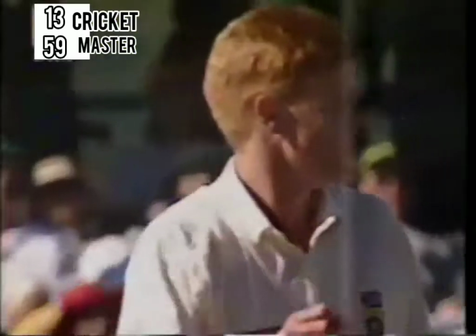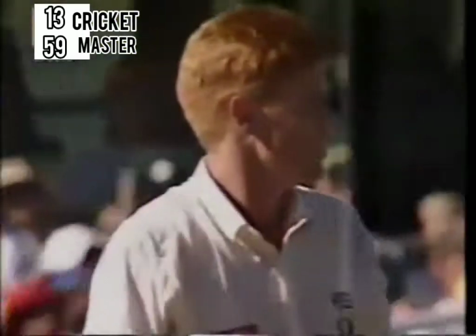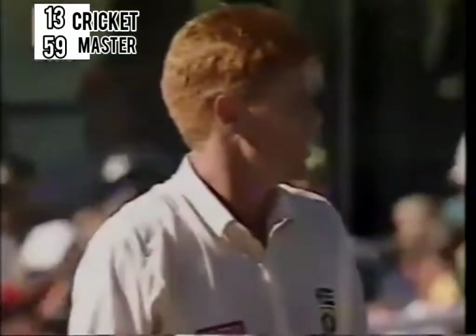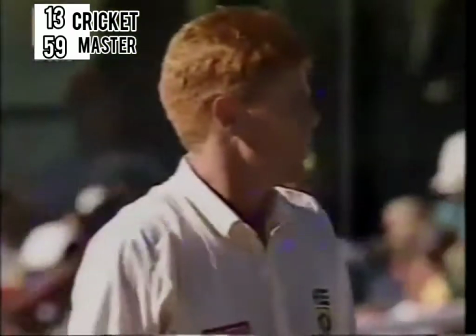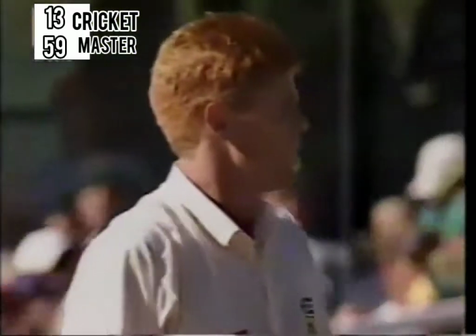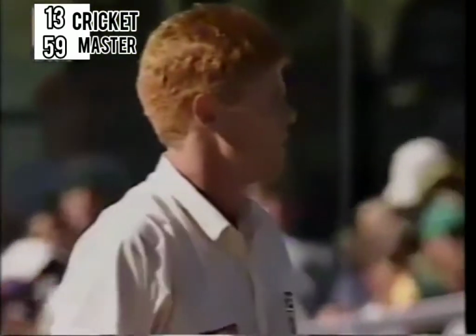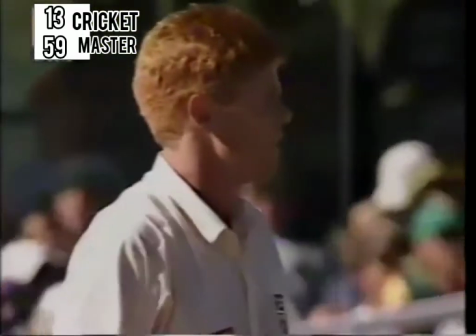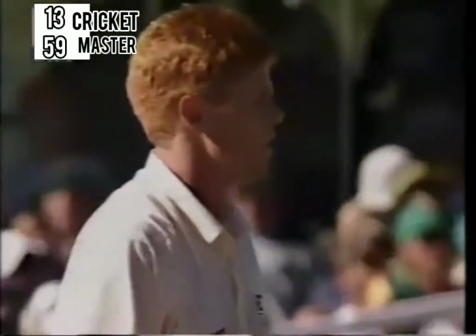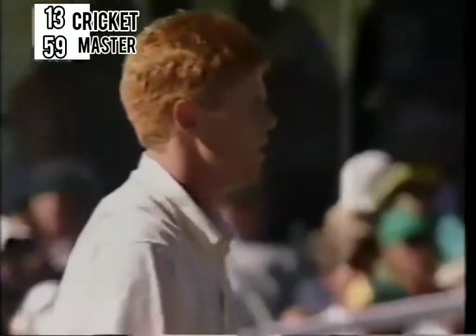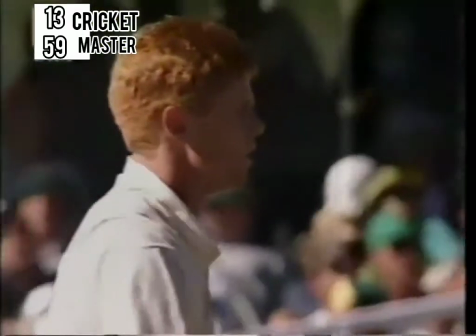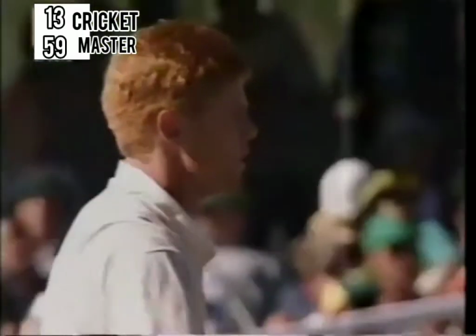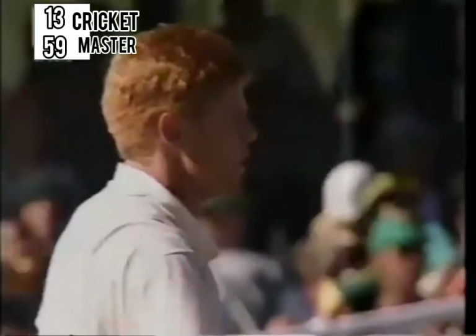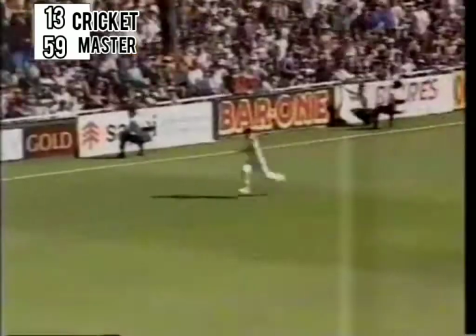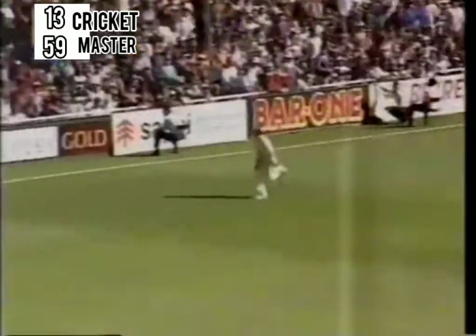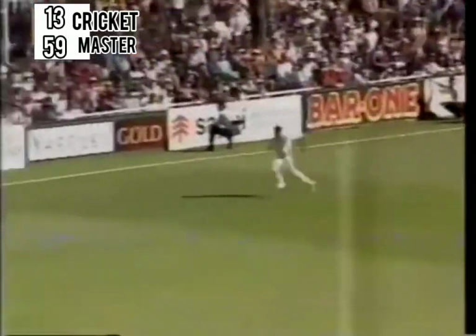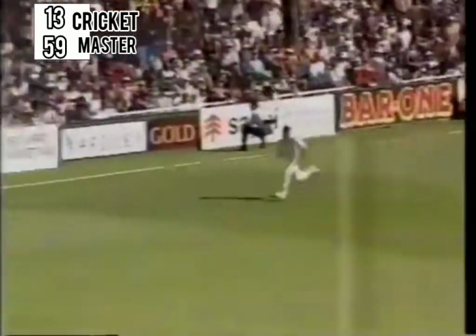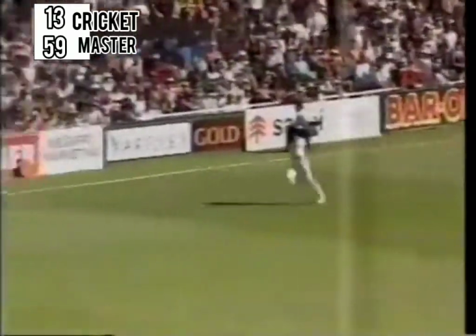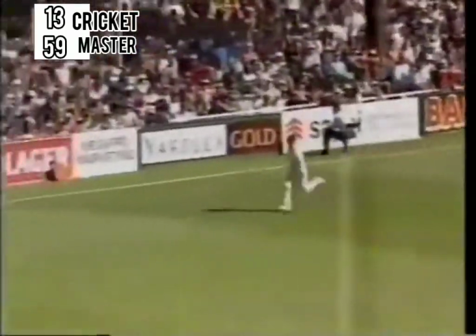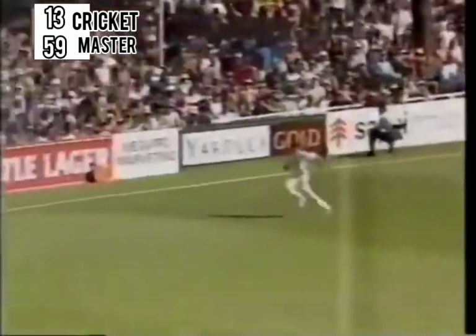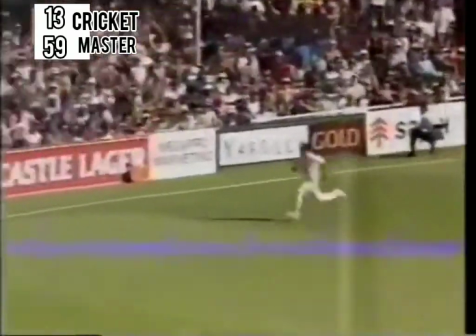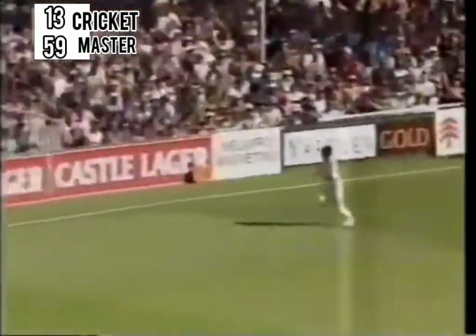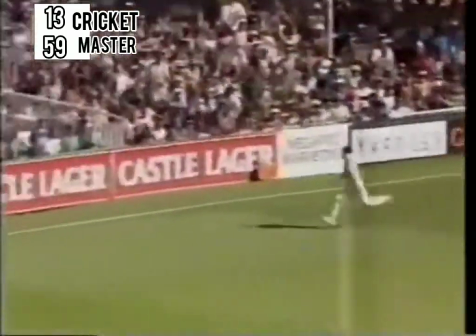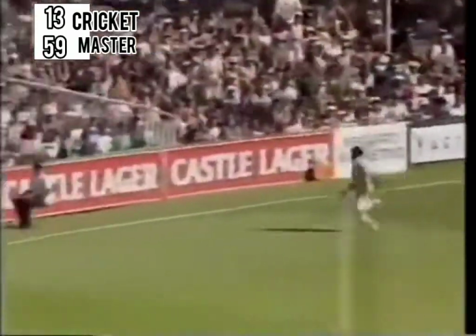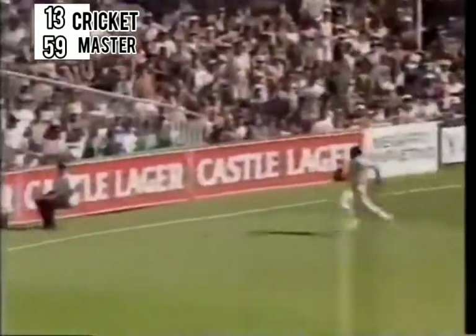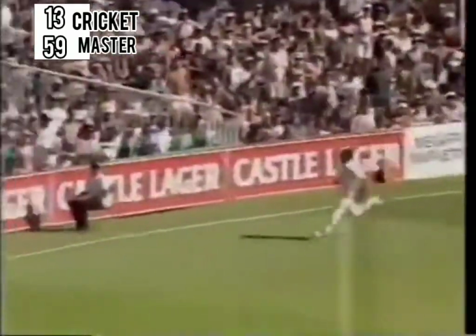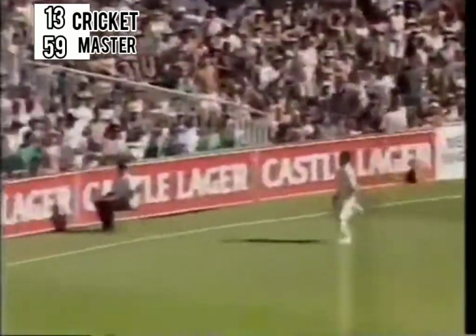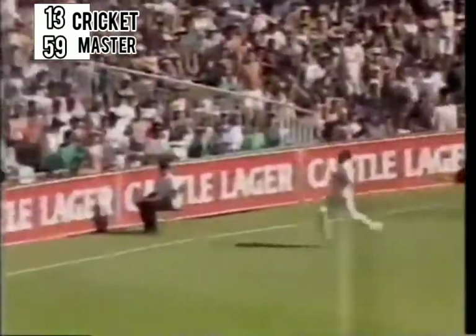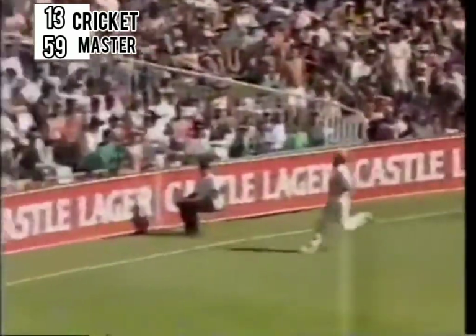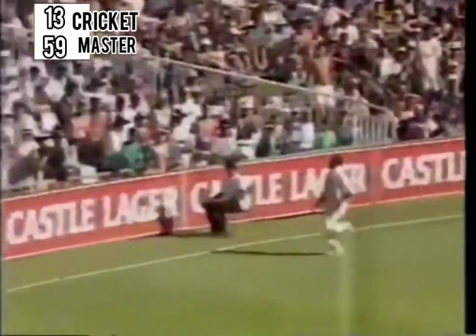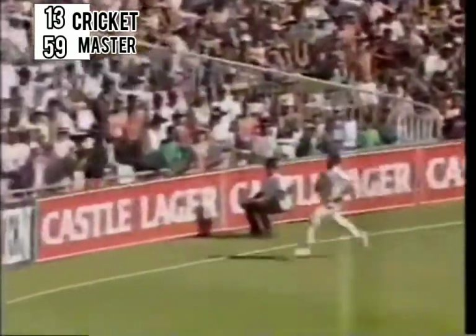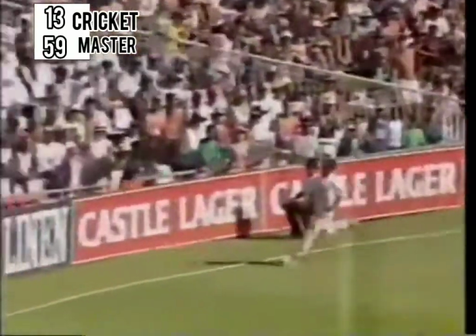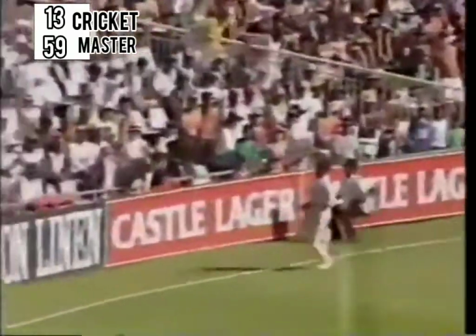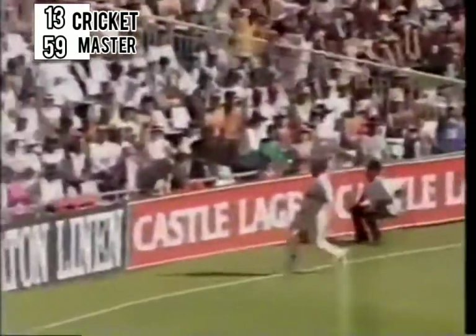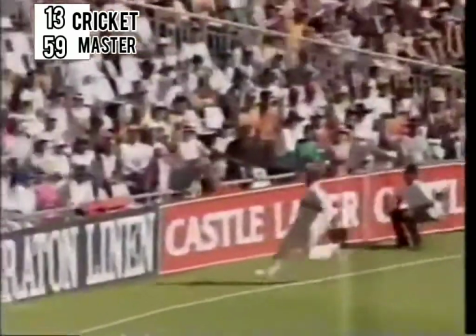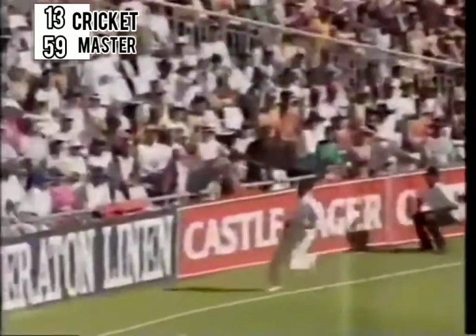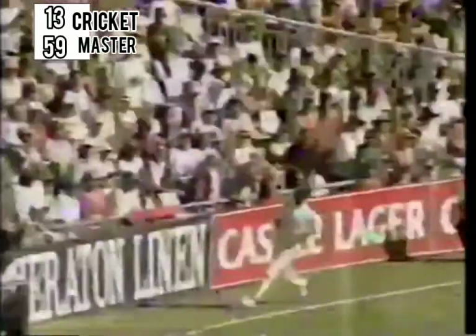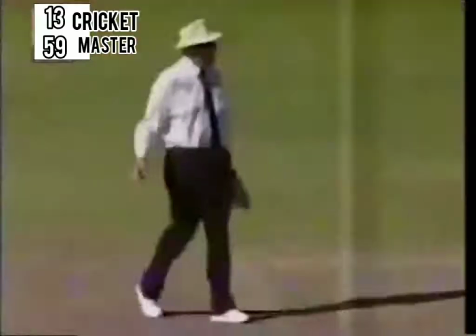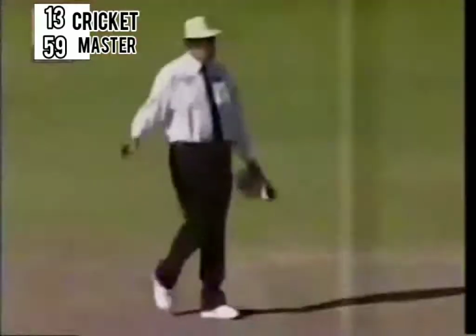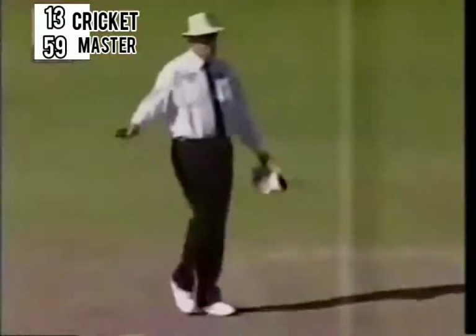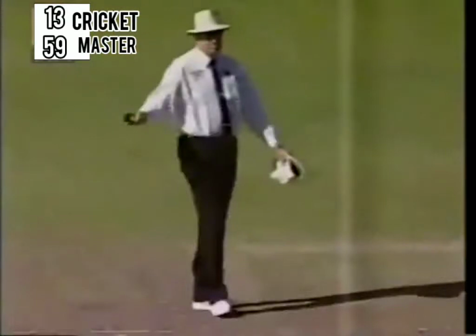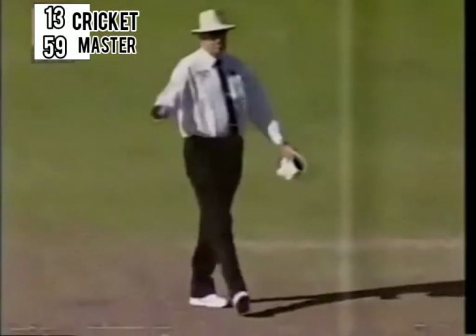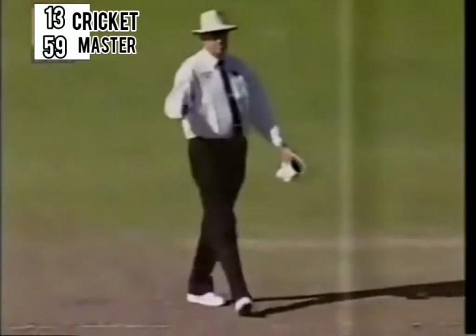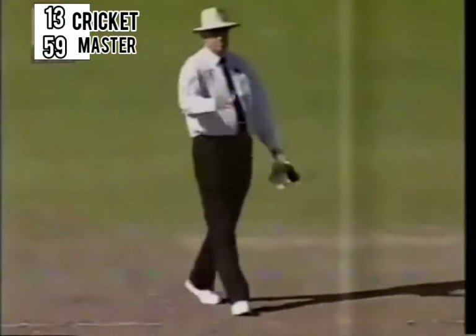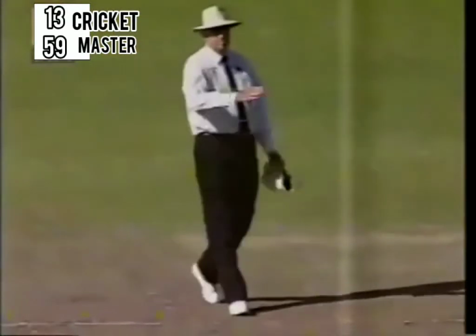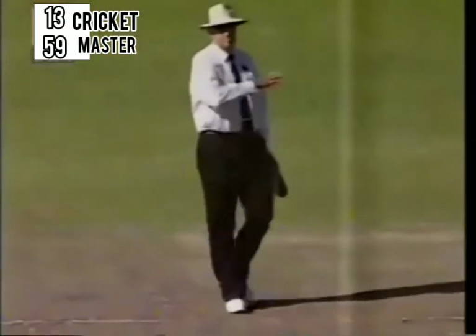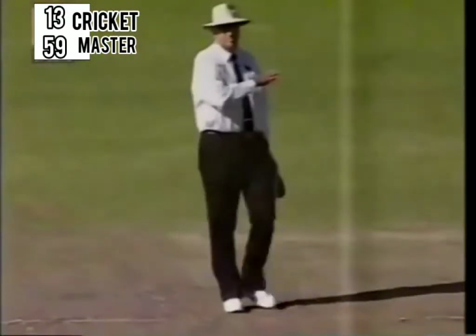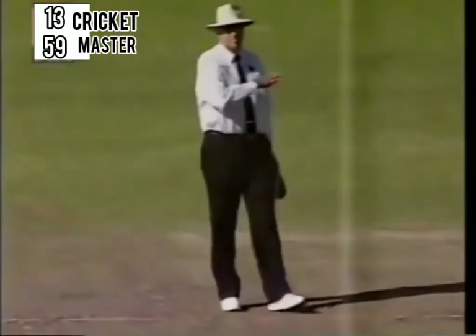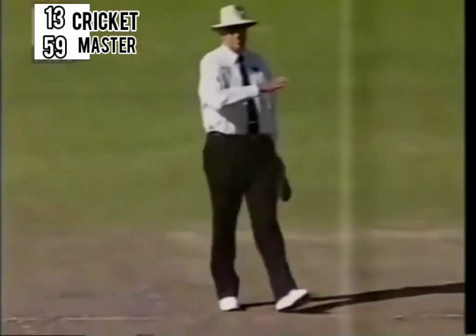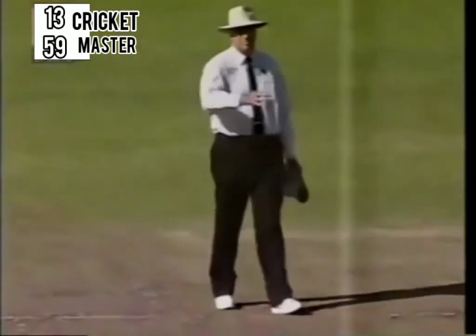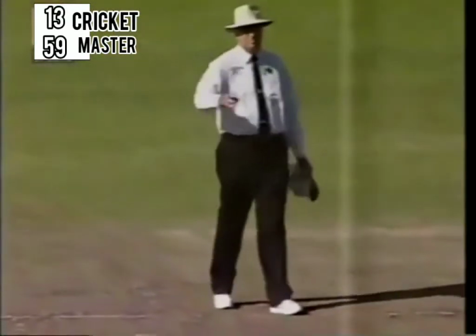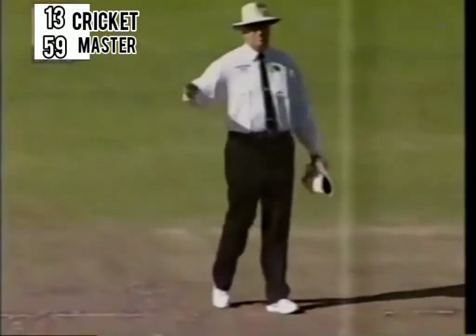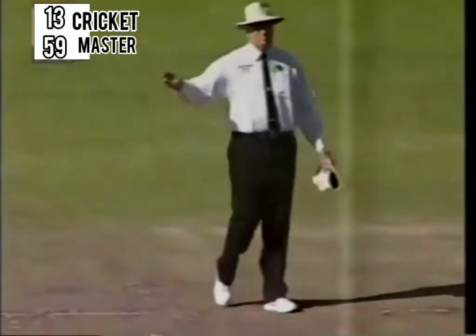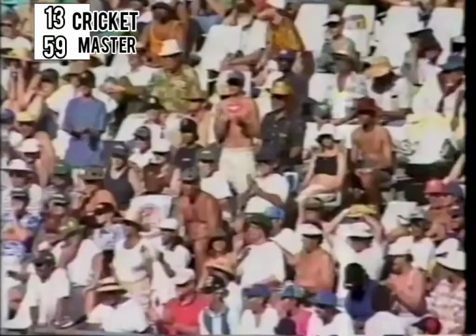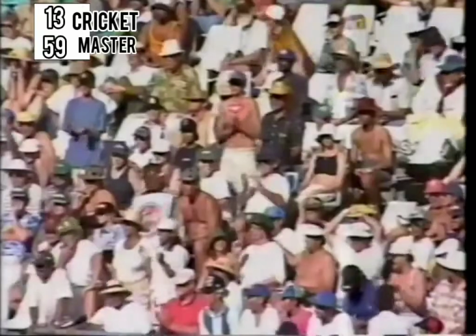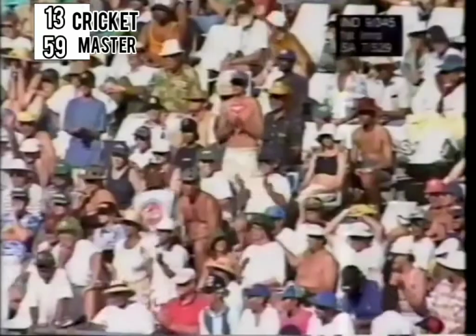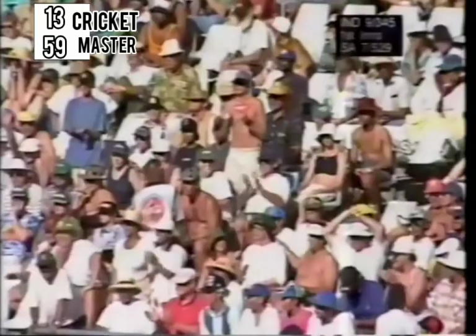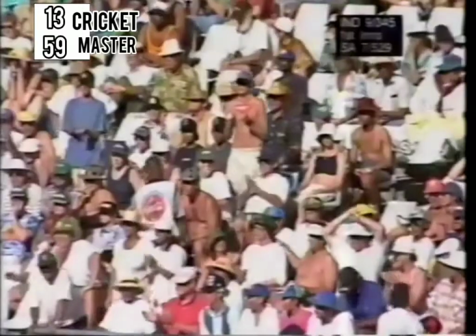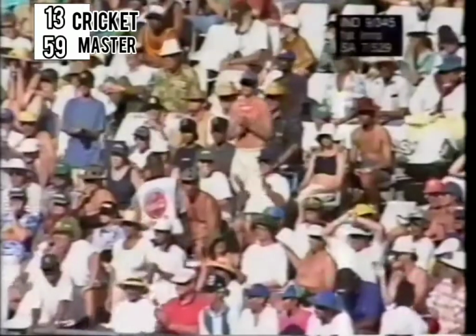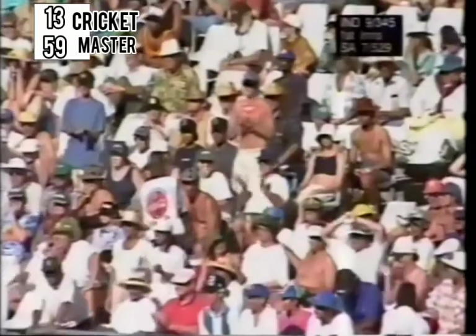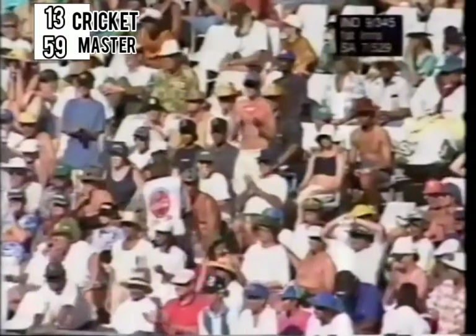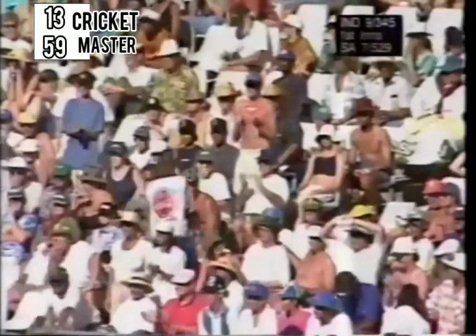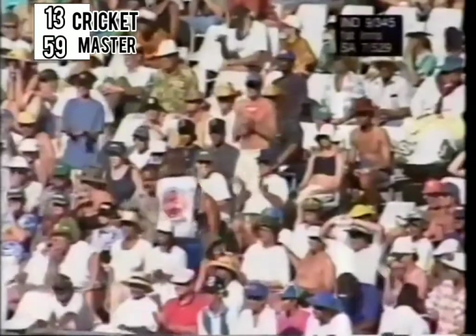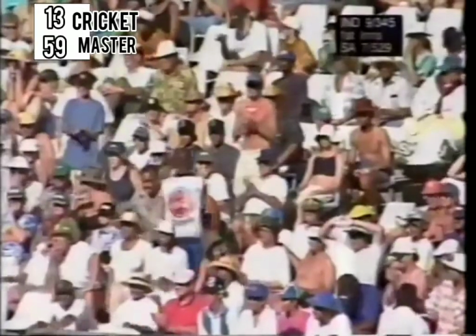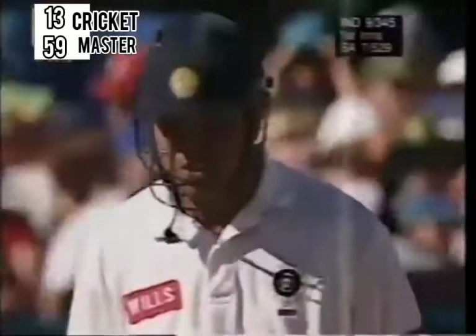That one certainly didn't seam away. Magnificent shot again — gee, we've been spoiled today by the Tendulkar cover drives. That's for sure.